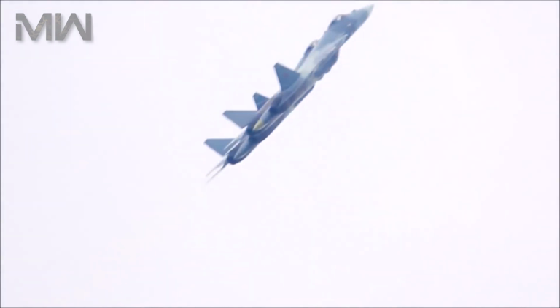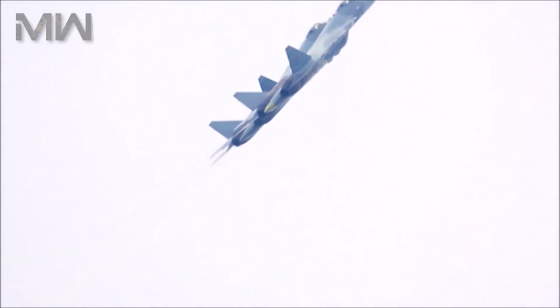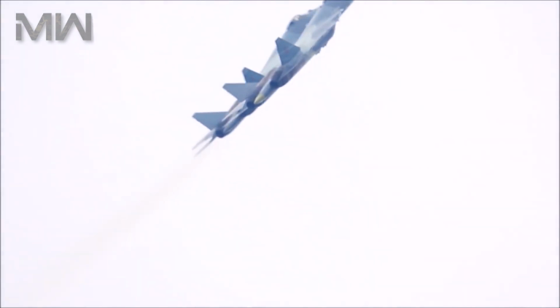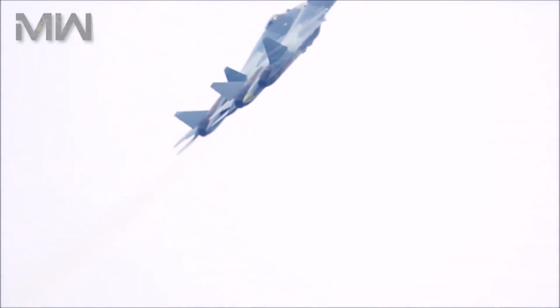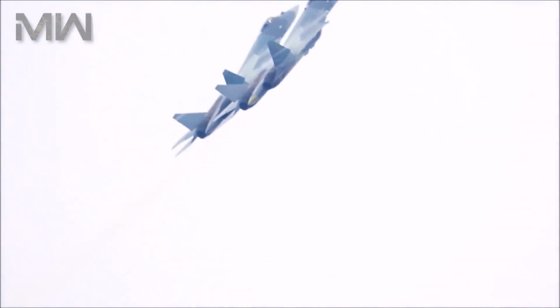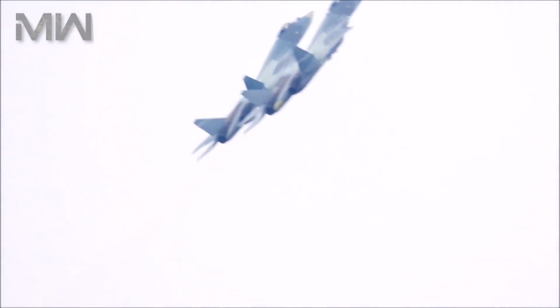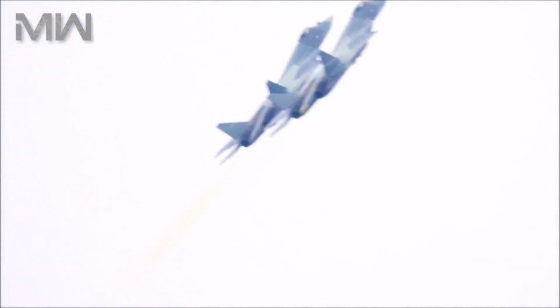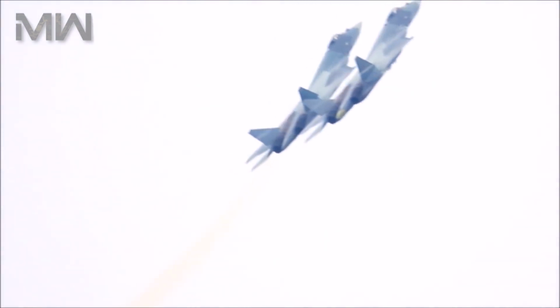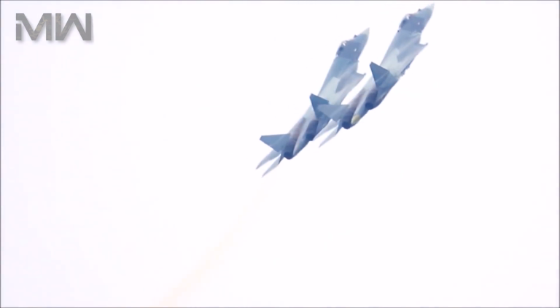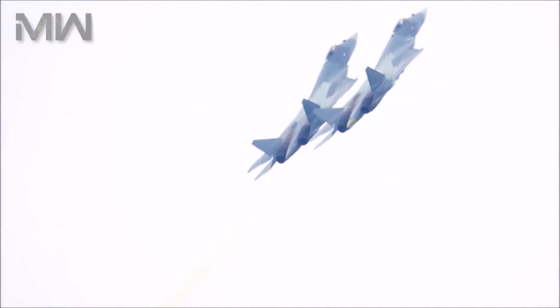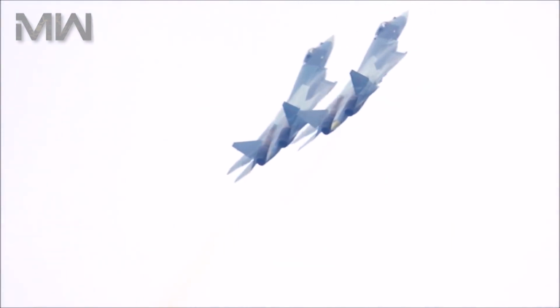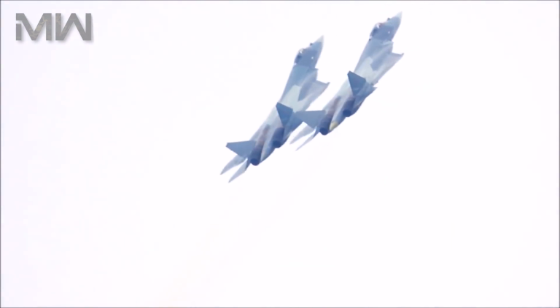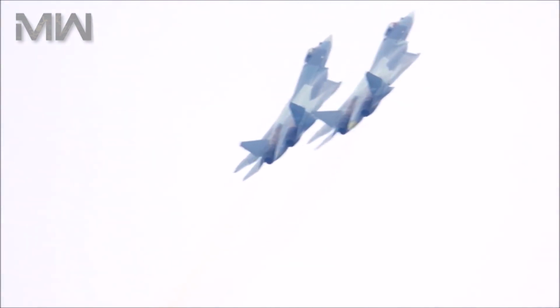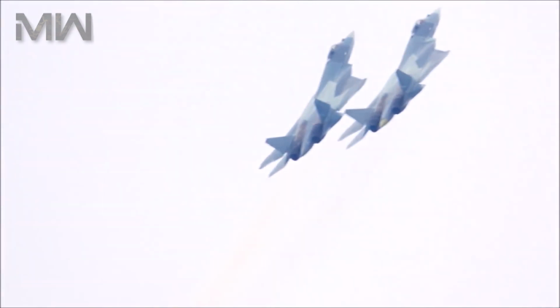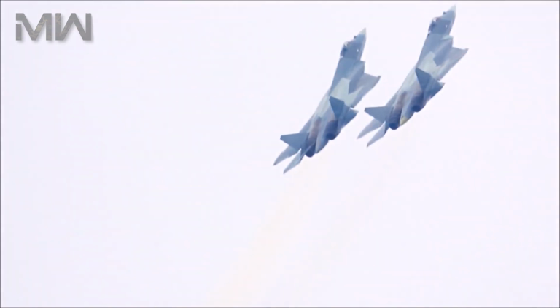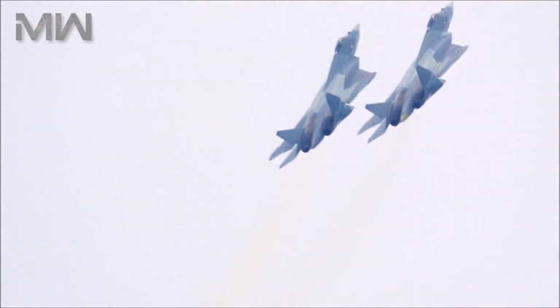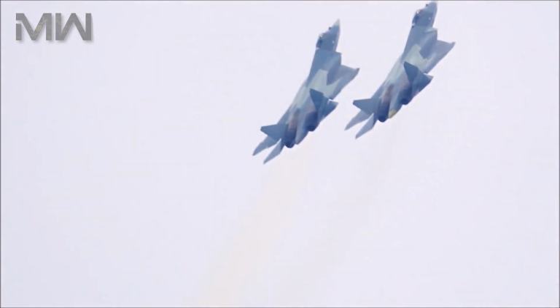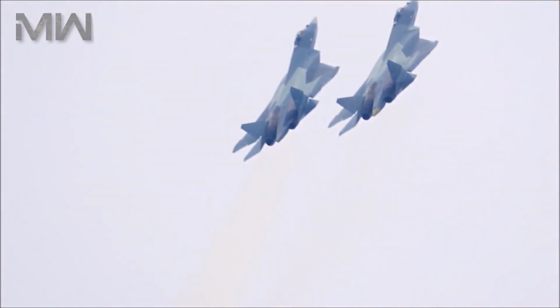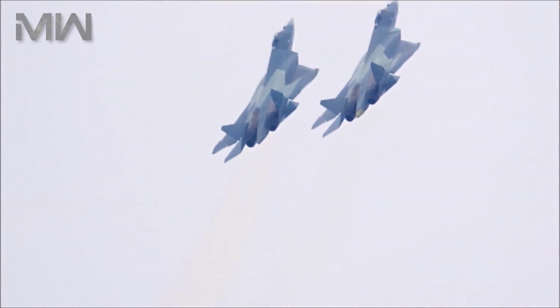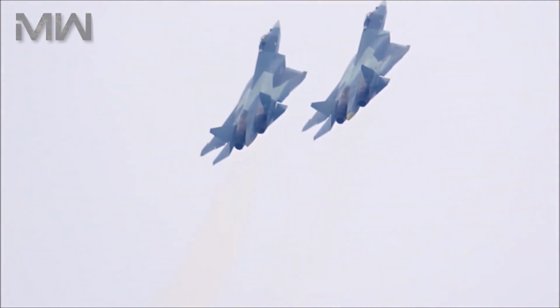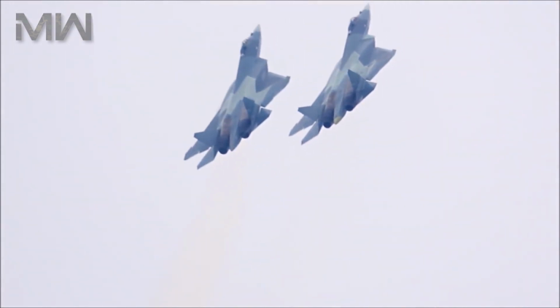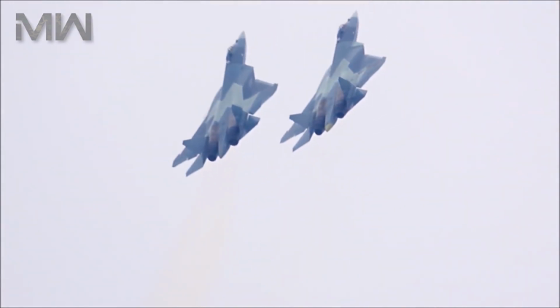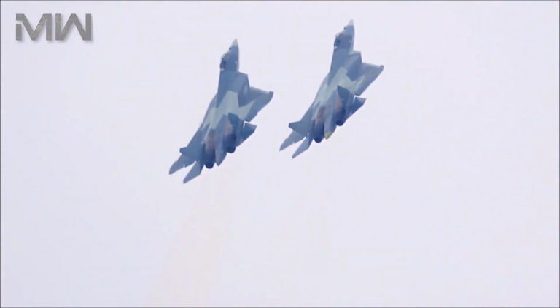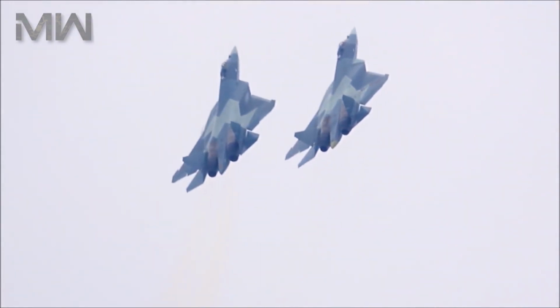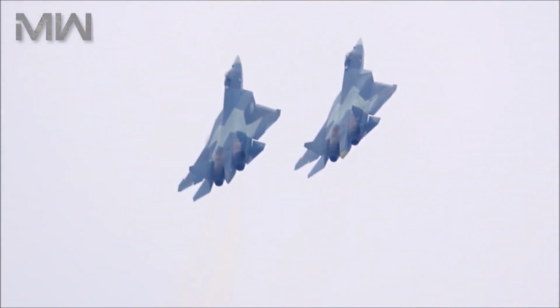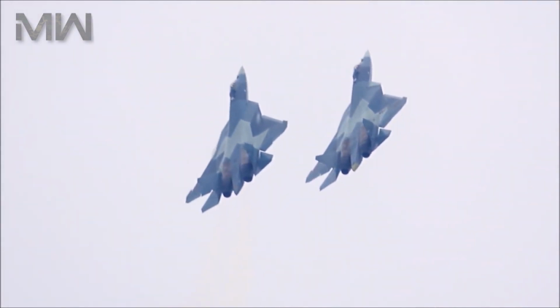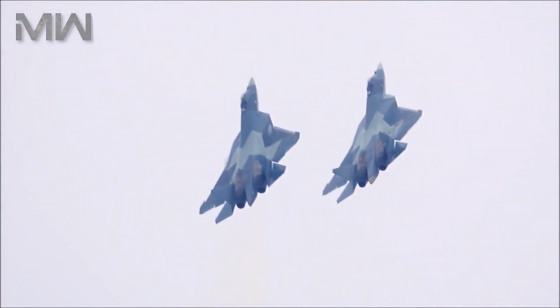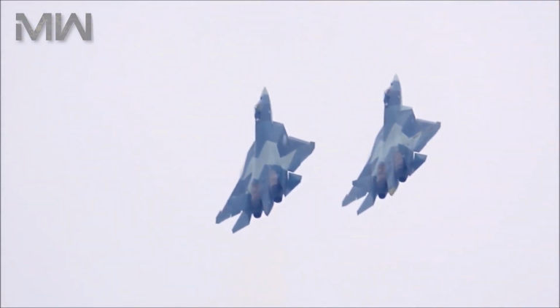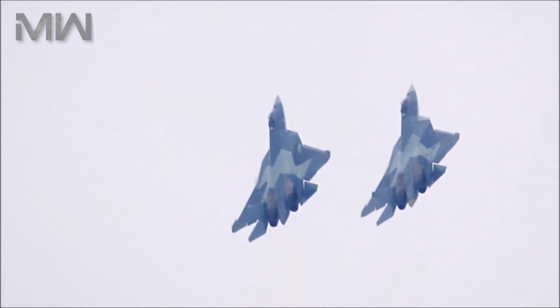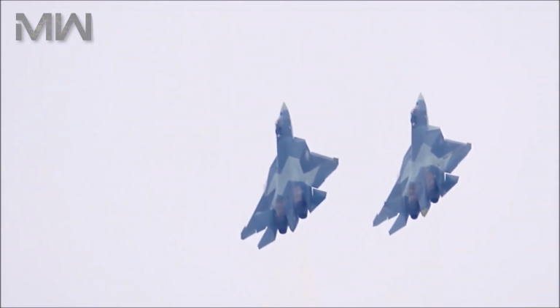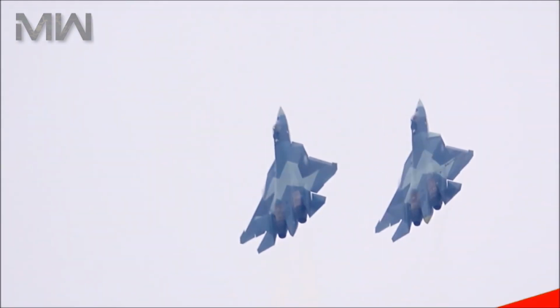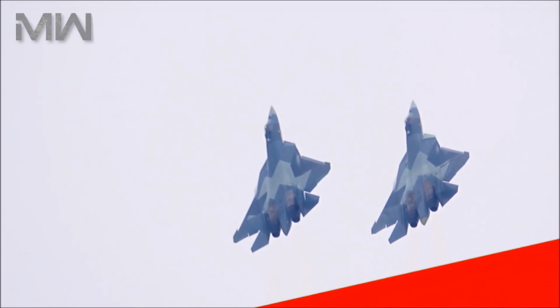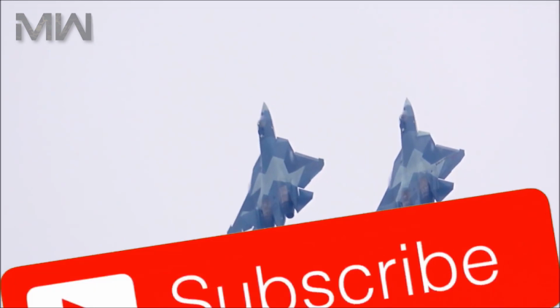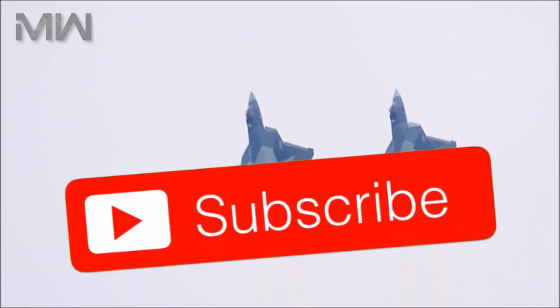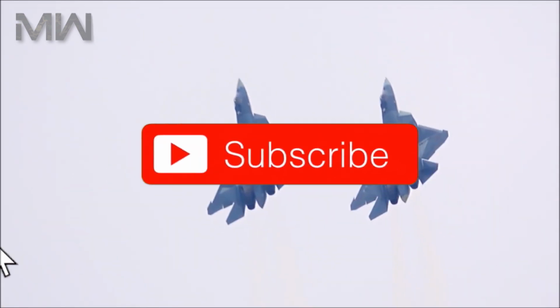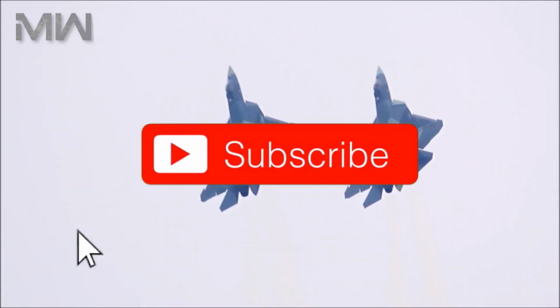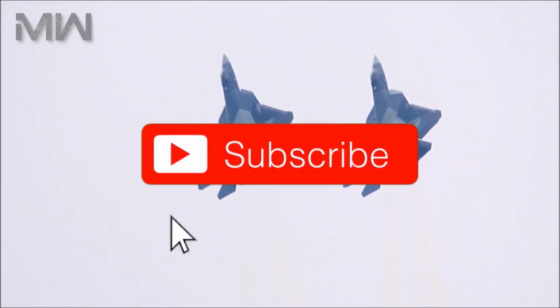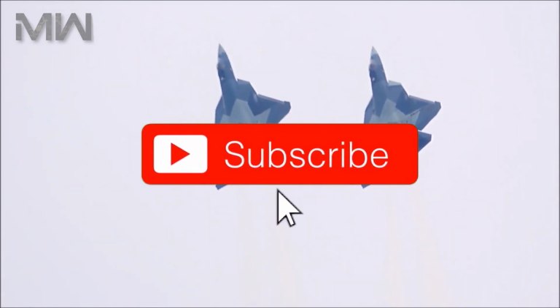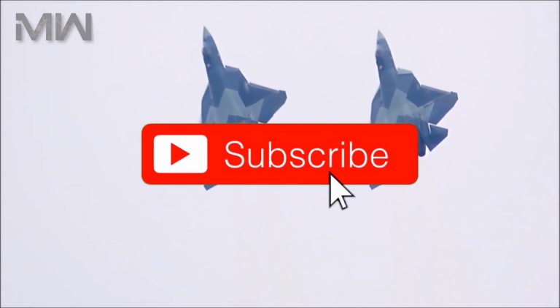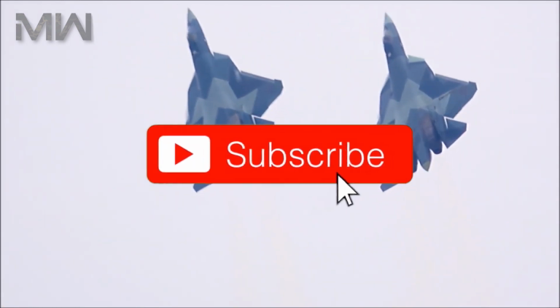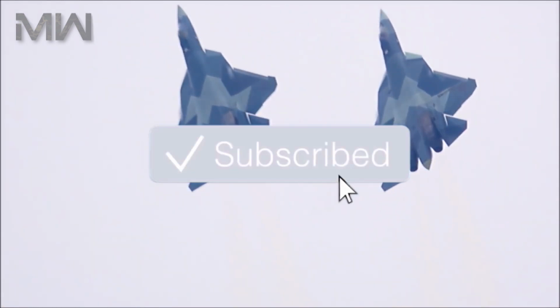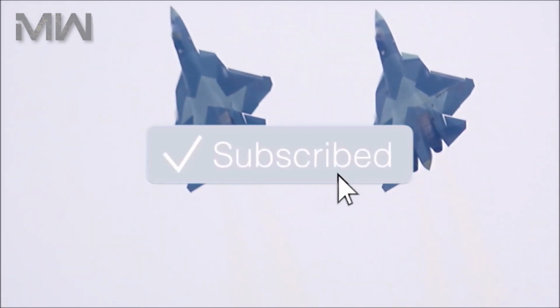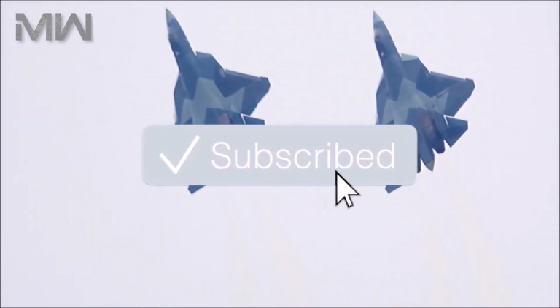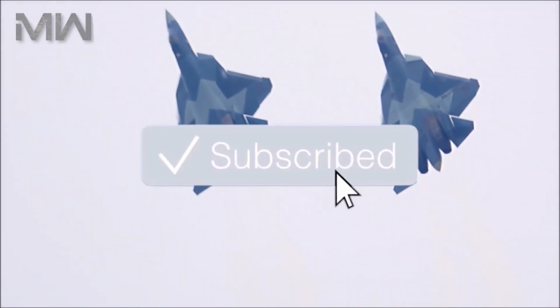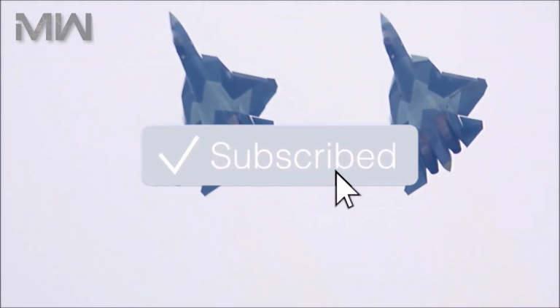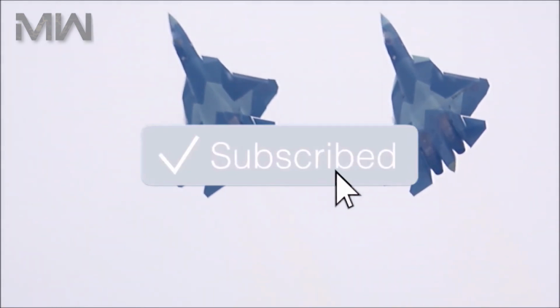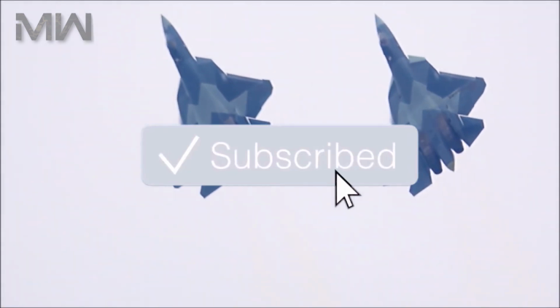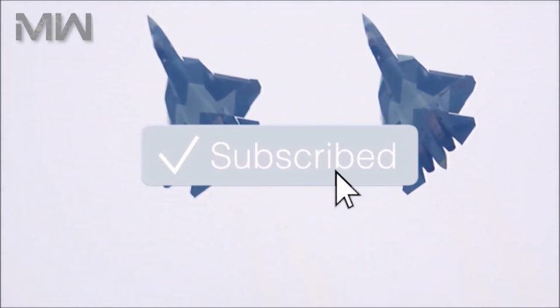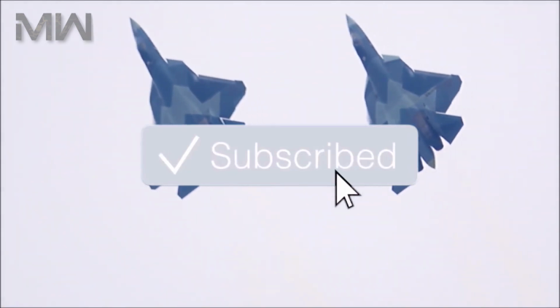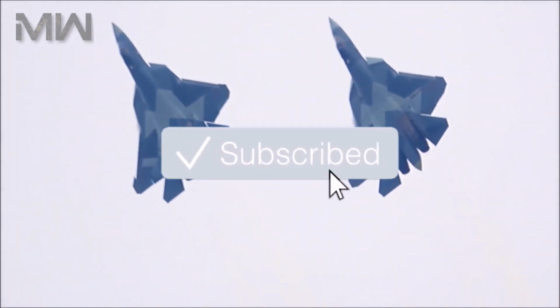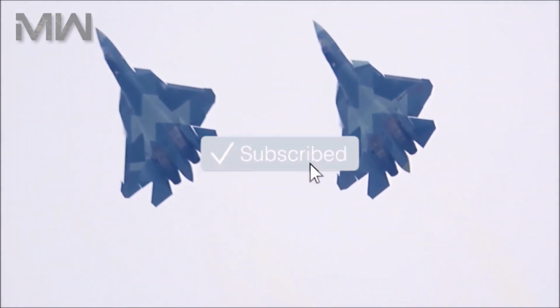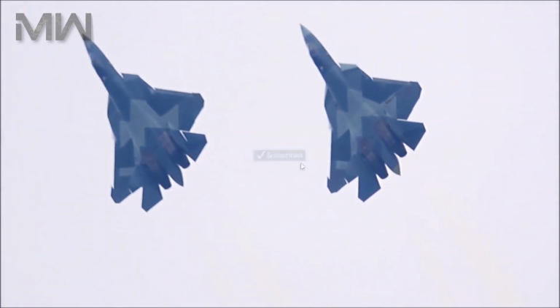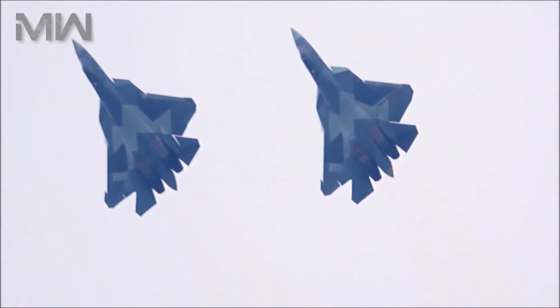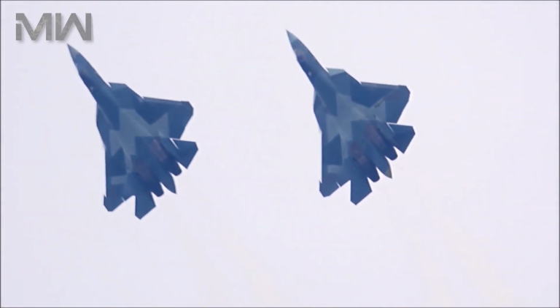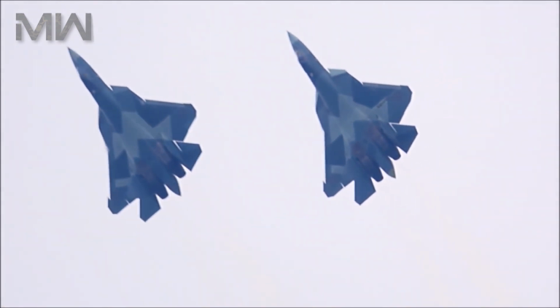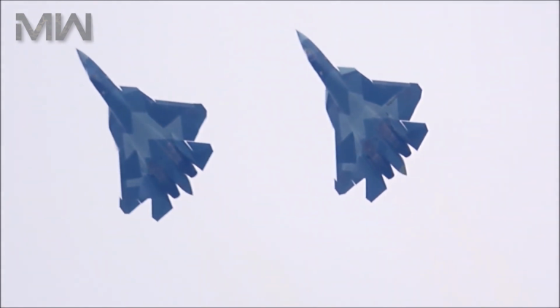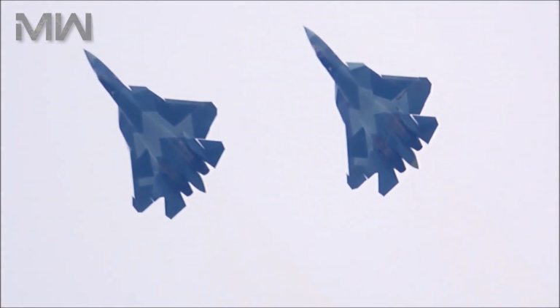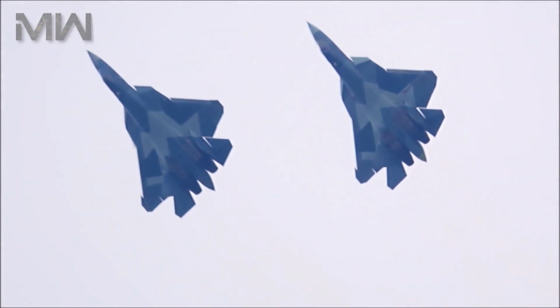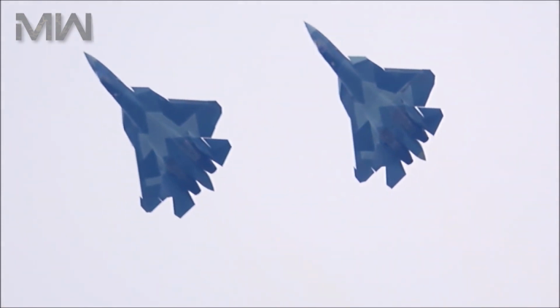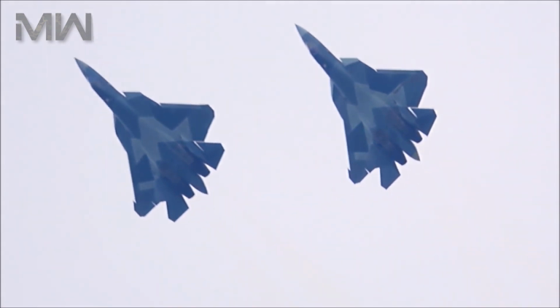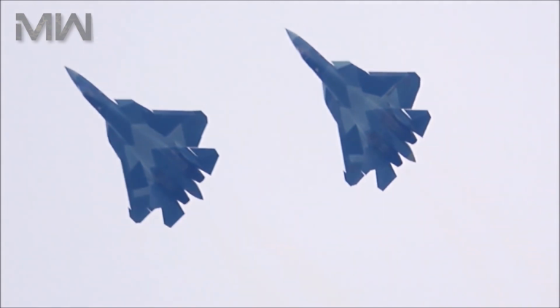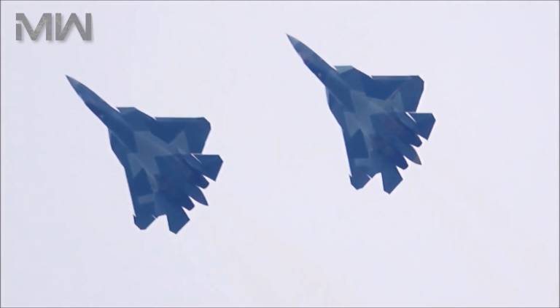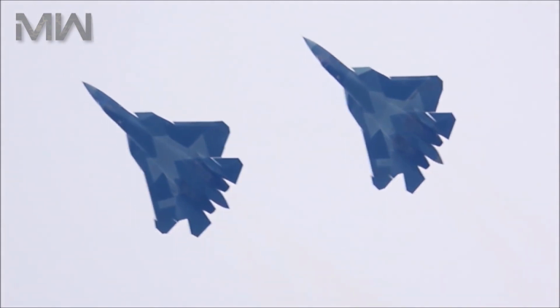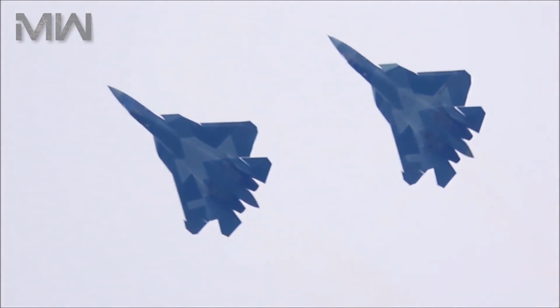That's all for now. Leave a like and comment on this video, and subscribe for more in the future. I'll see you again soon.